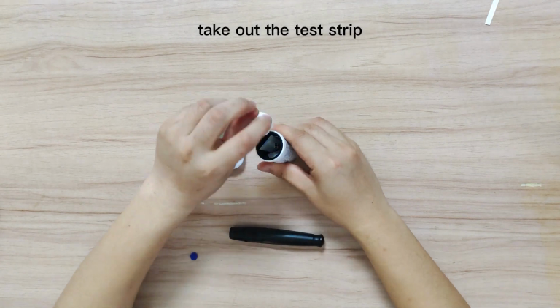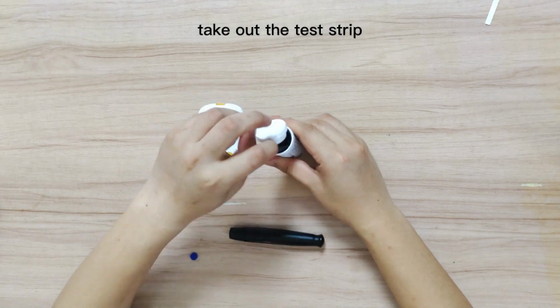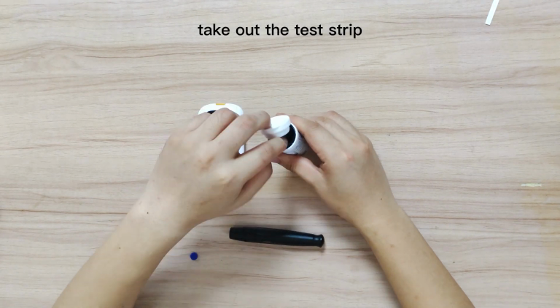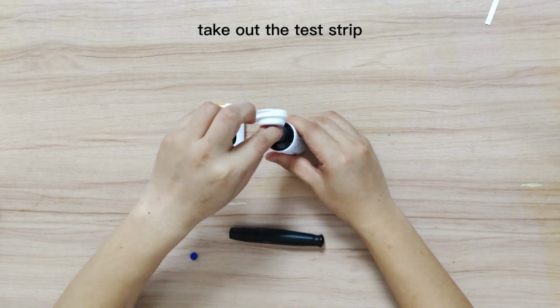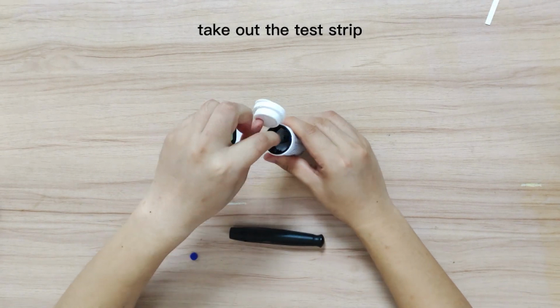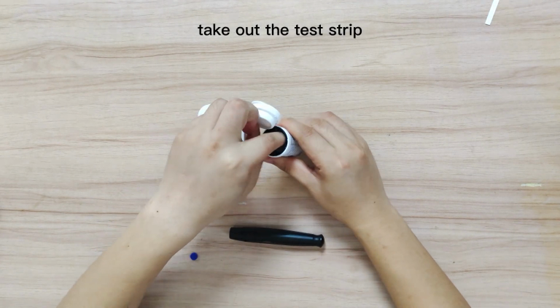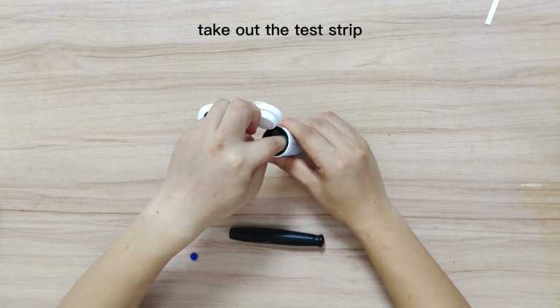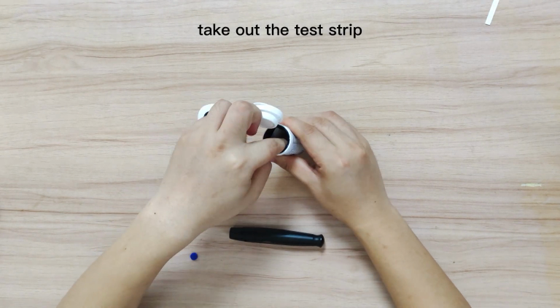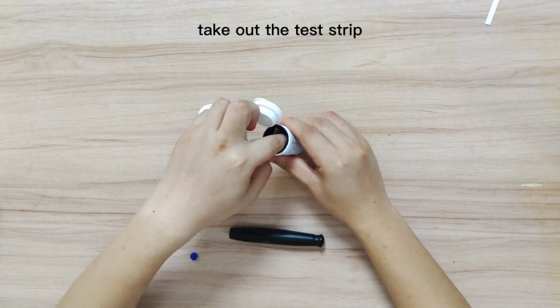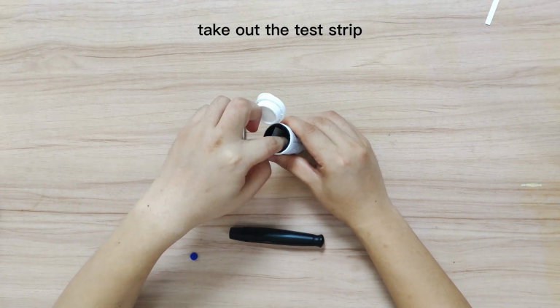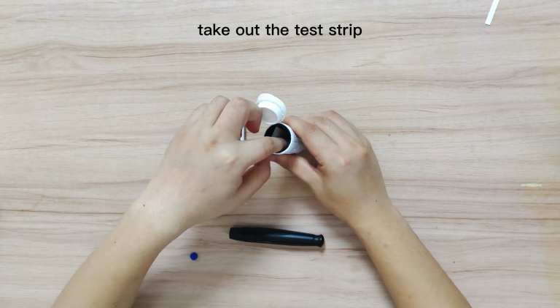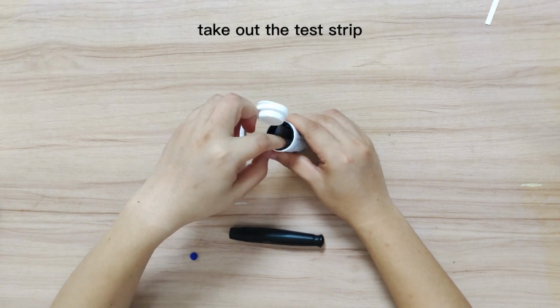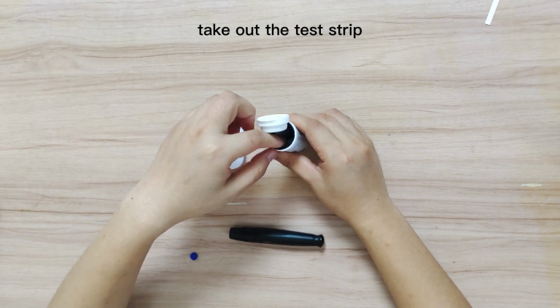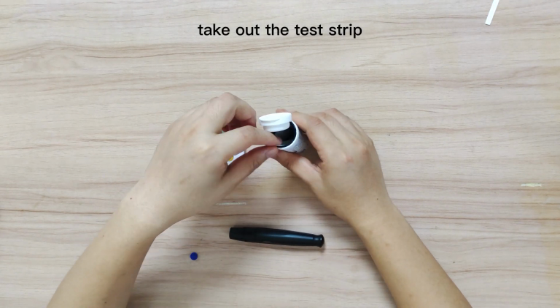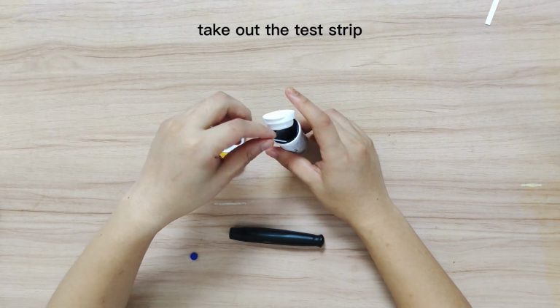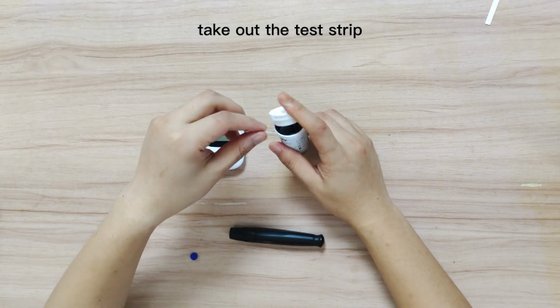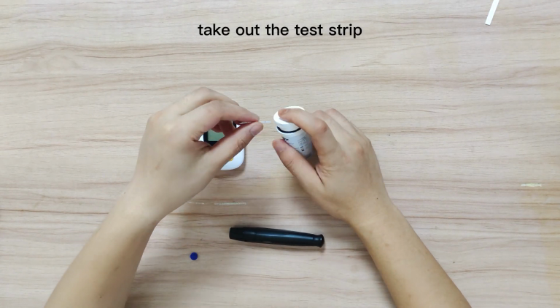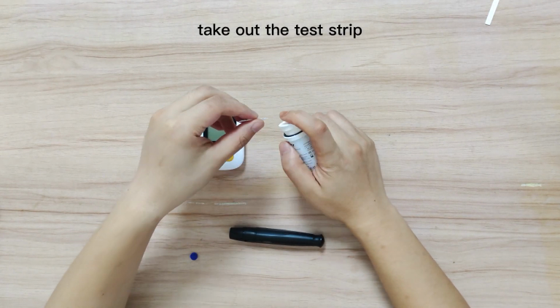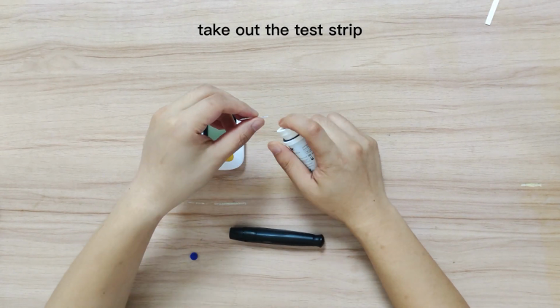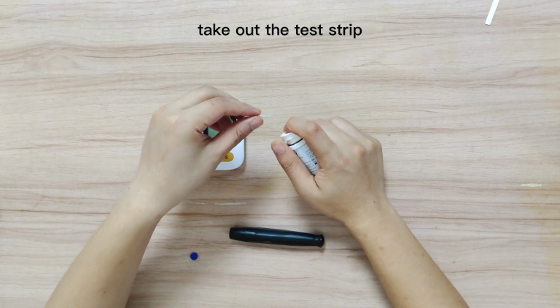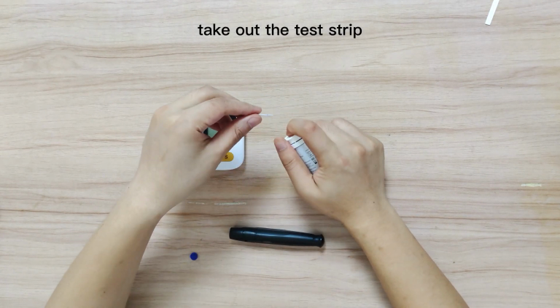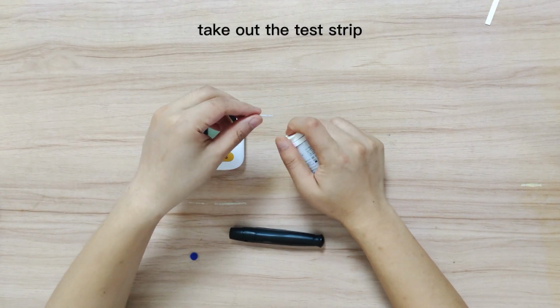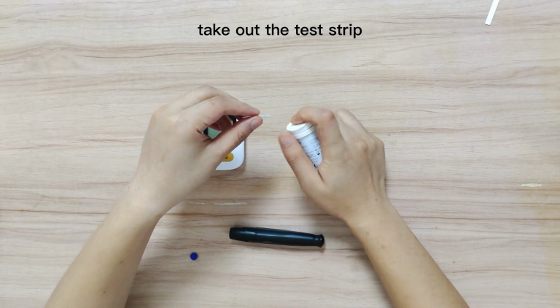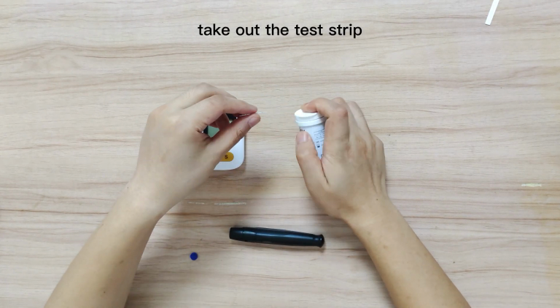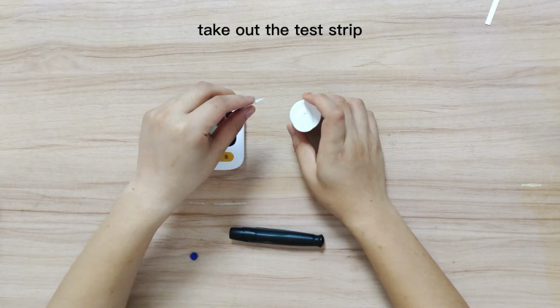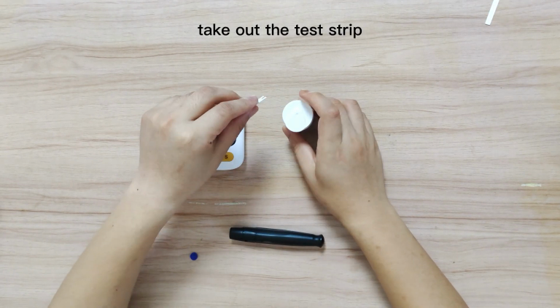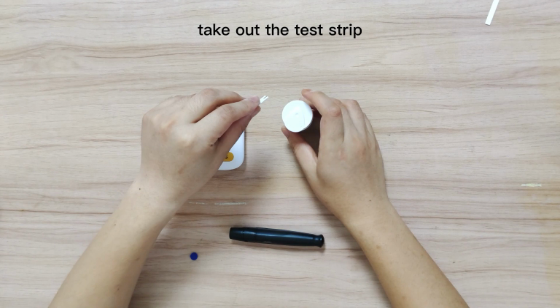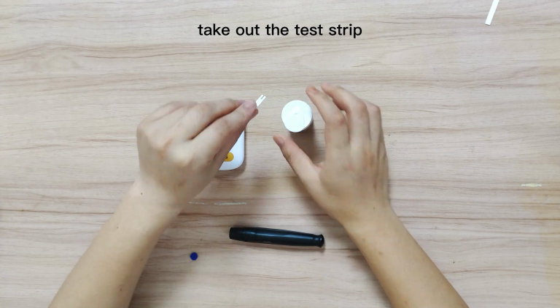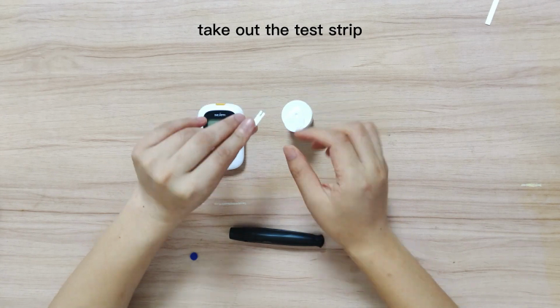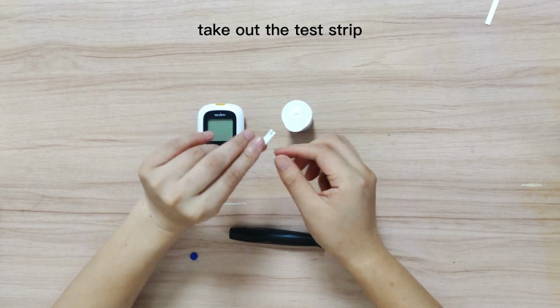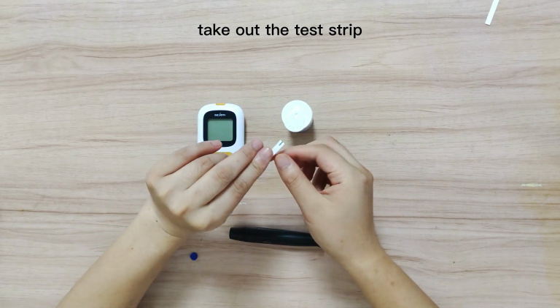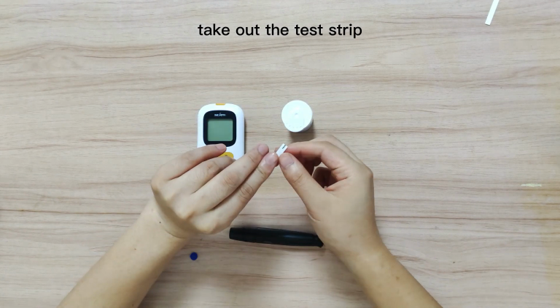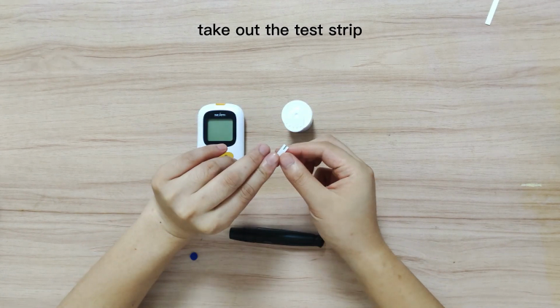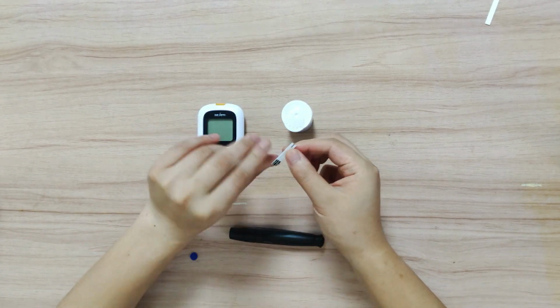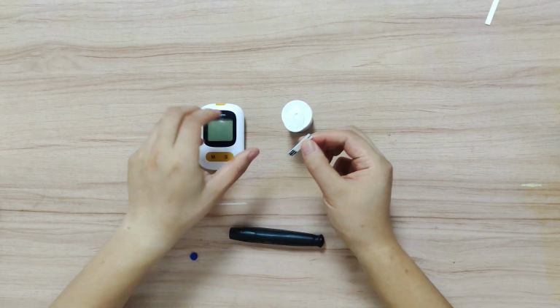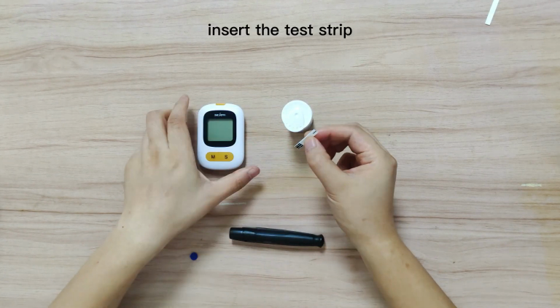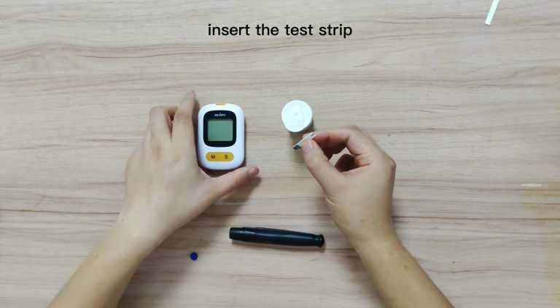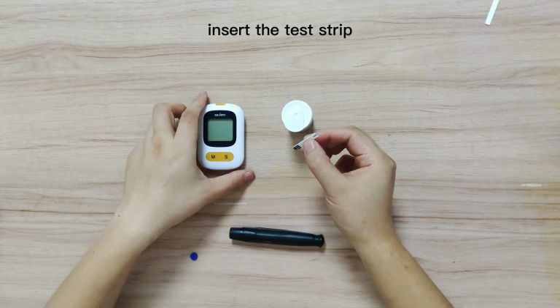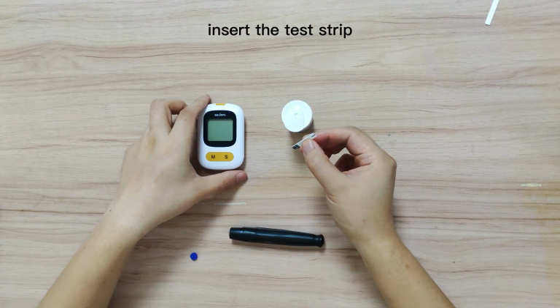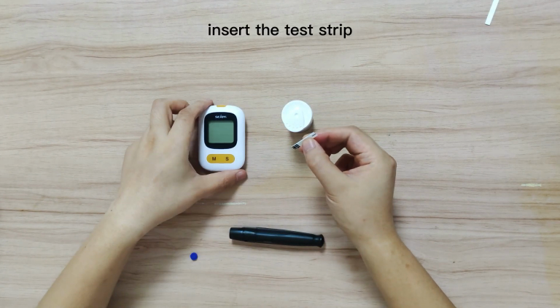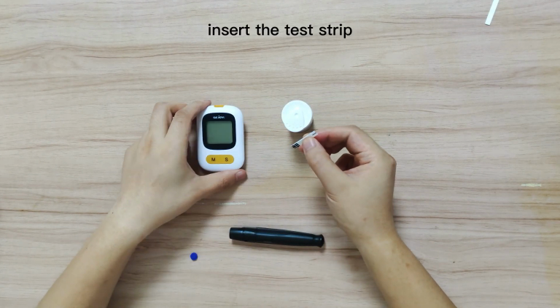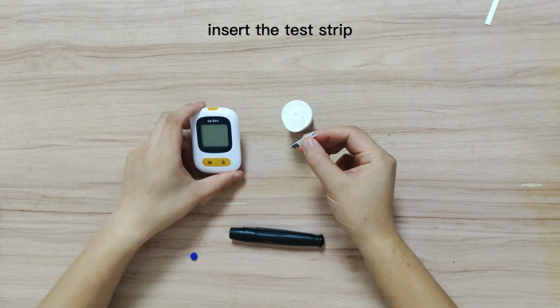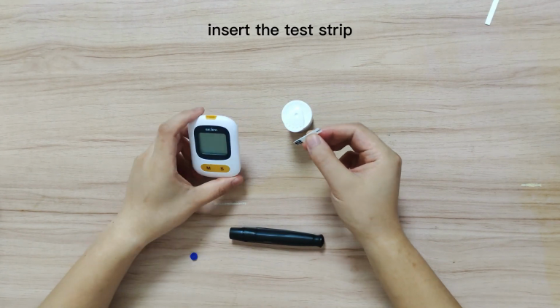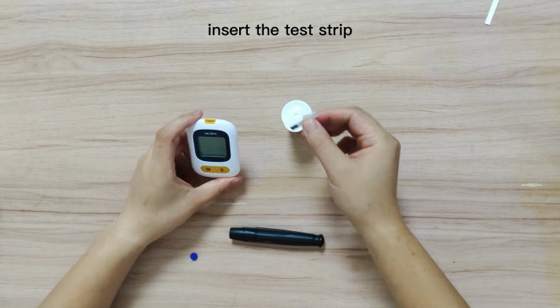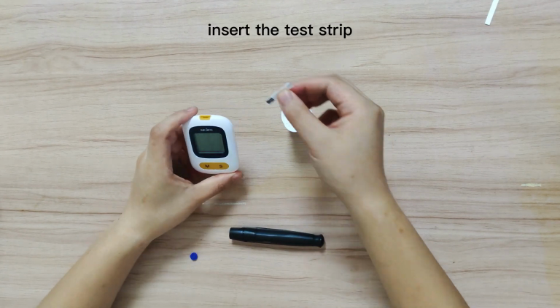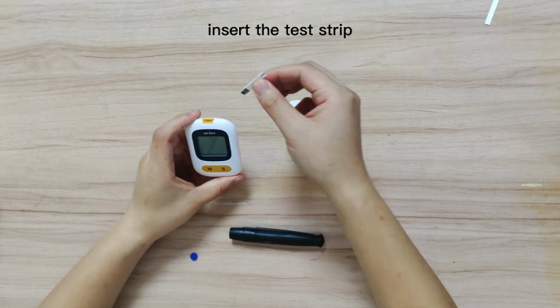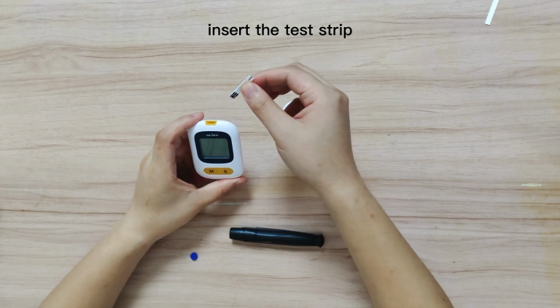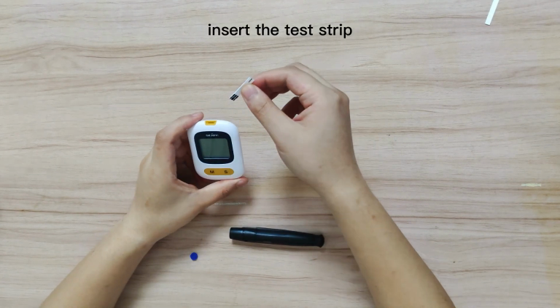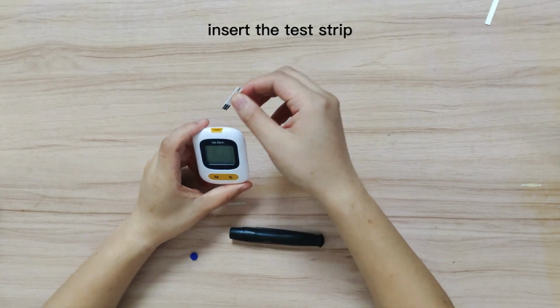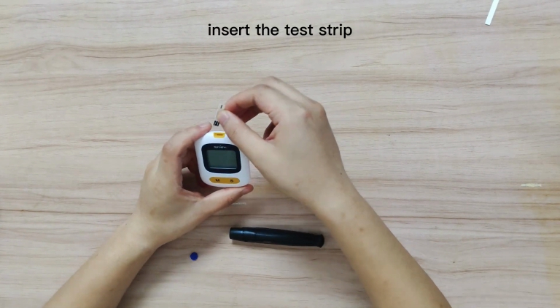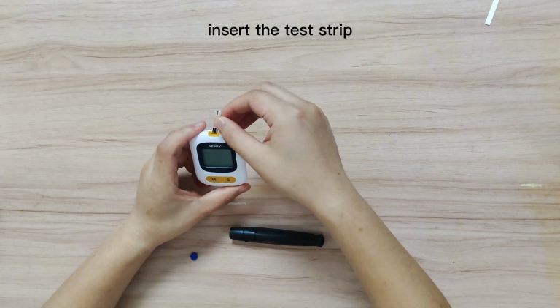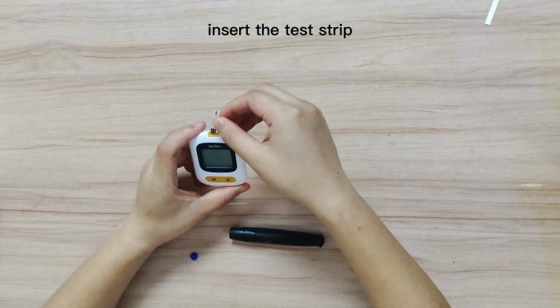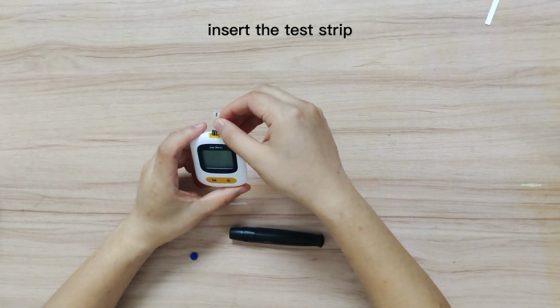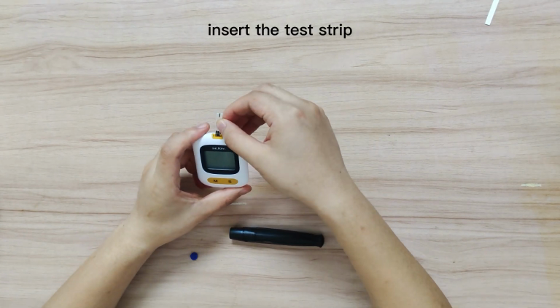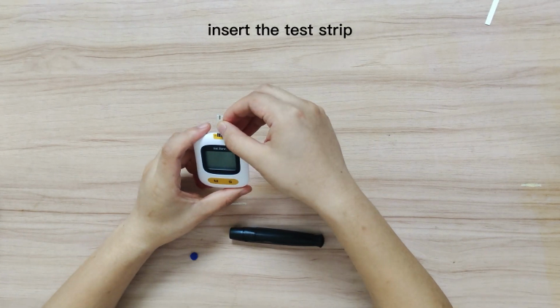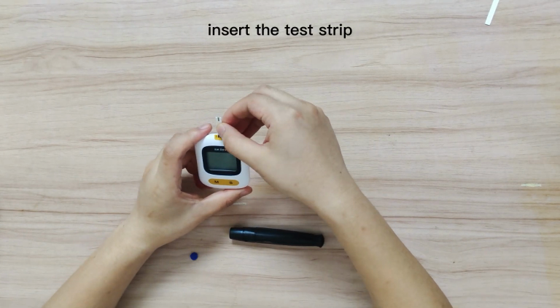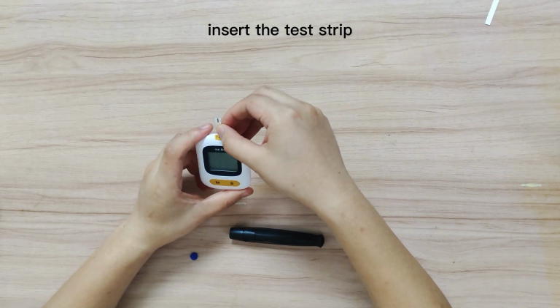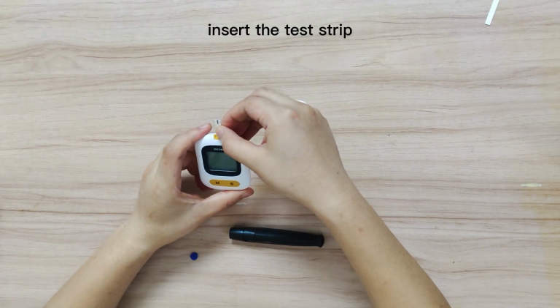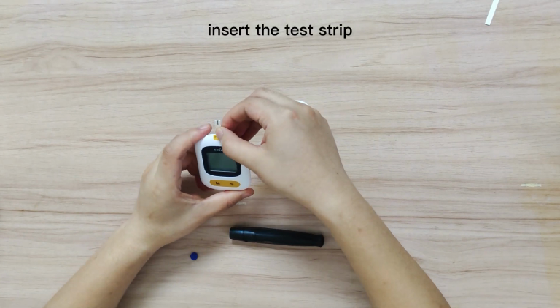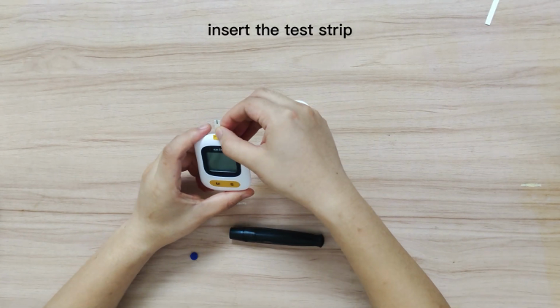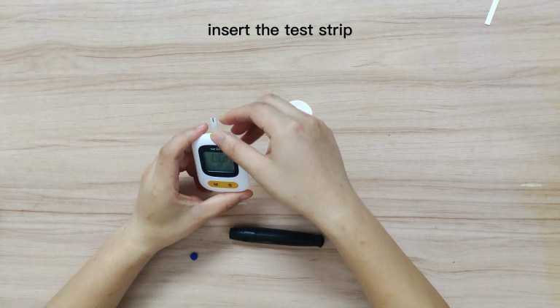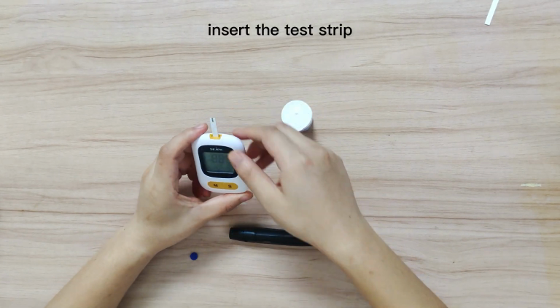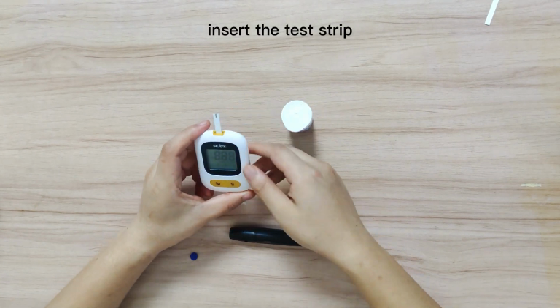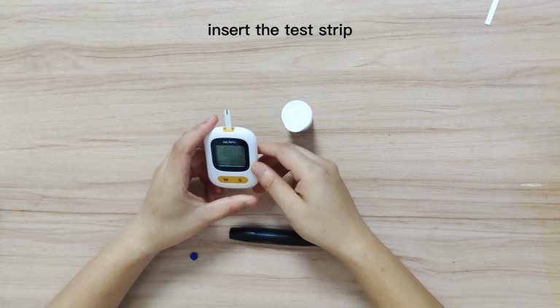Use the test strip immediately after you open the bottle. Insert the test strip and check the flashing mark on the screen.